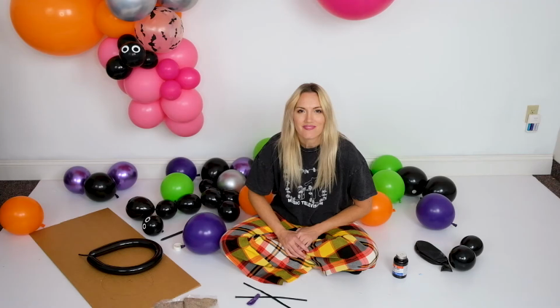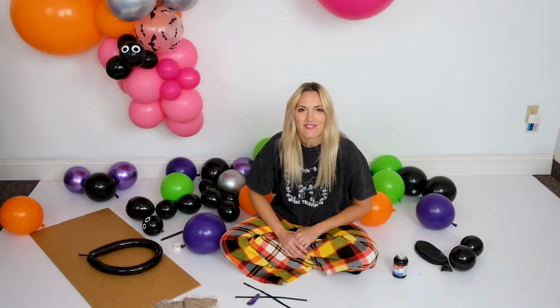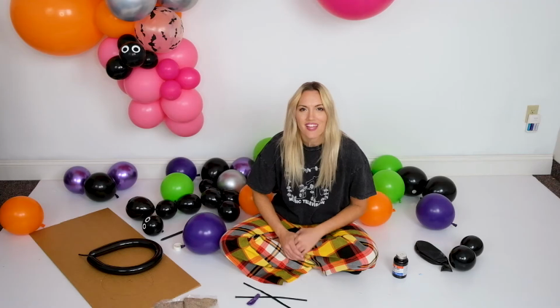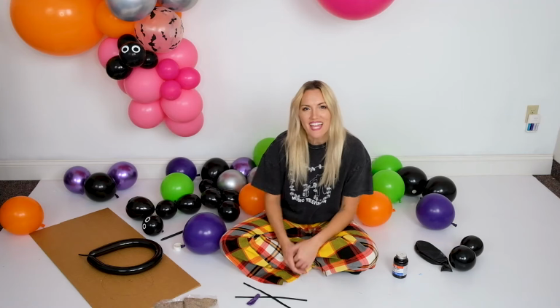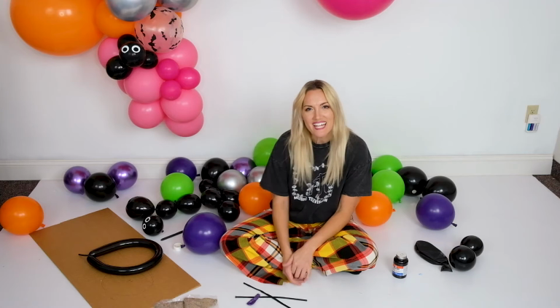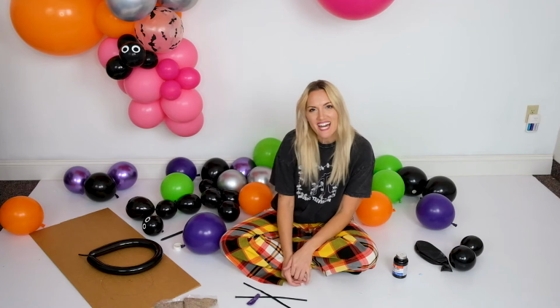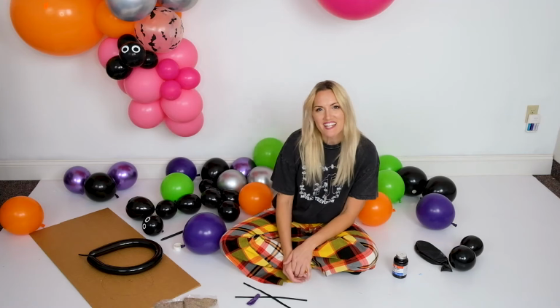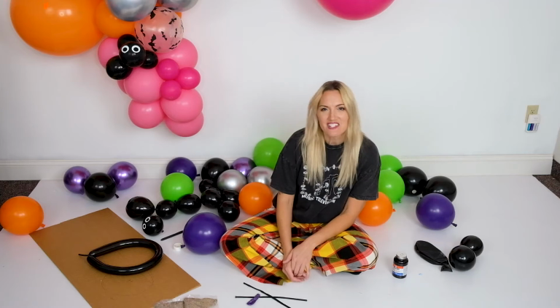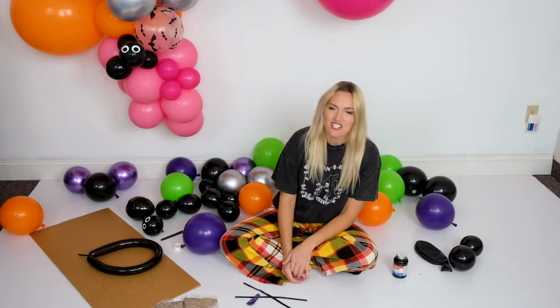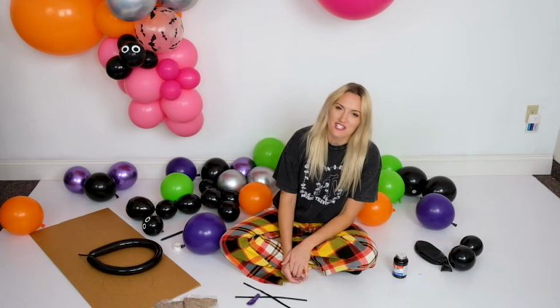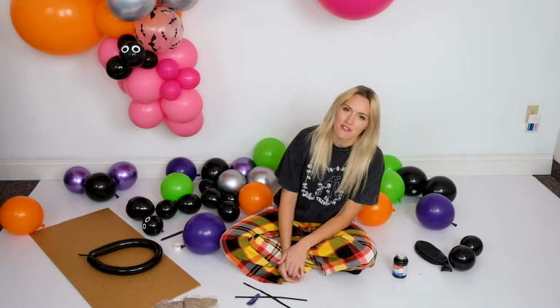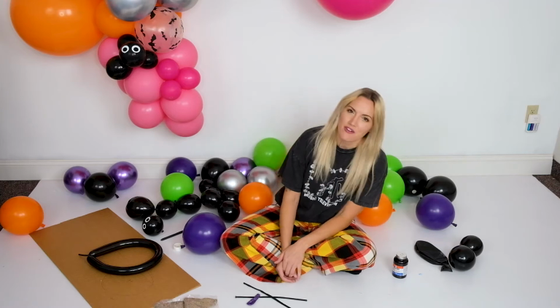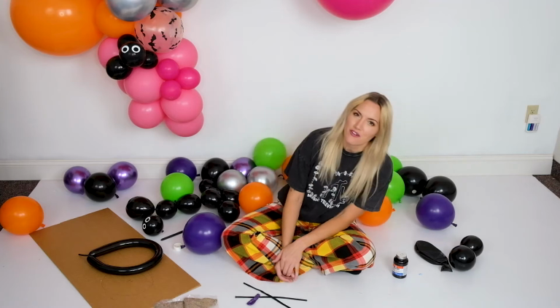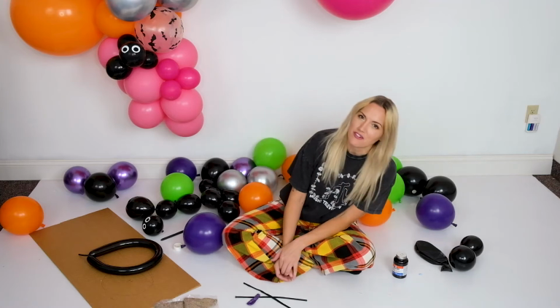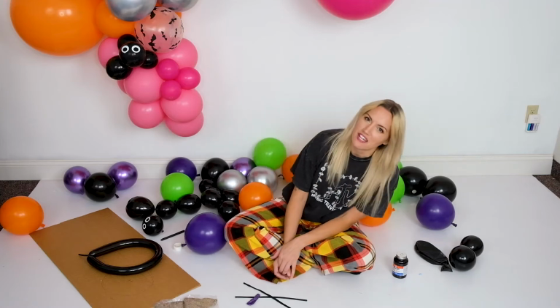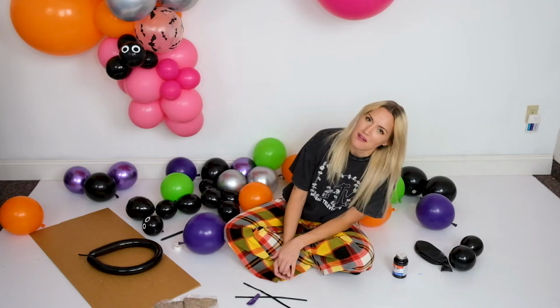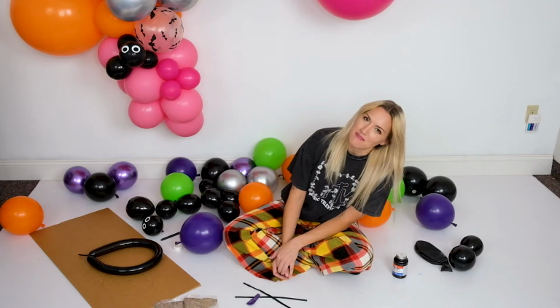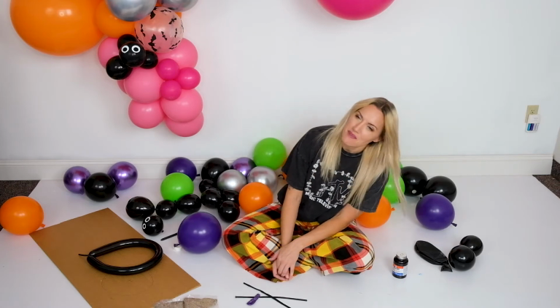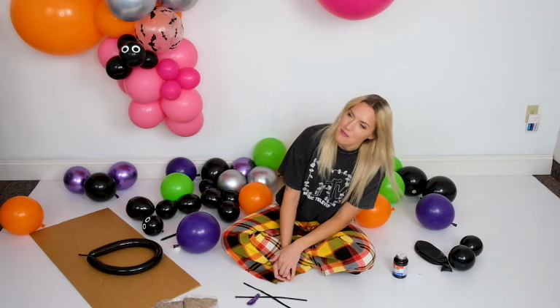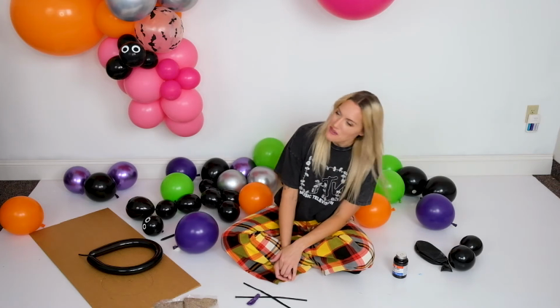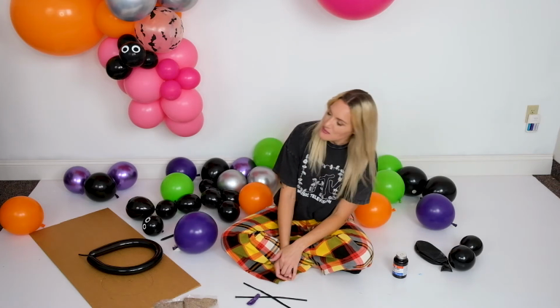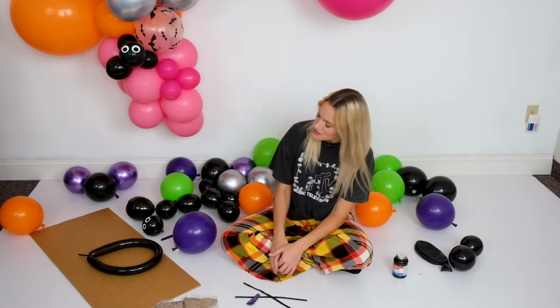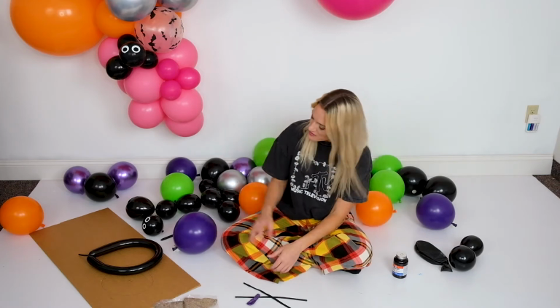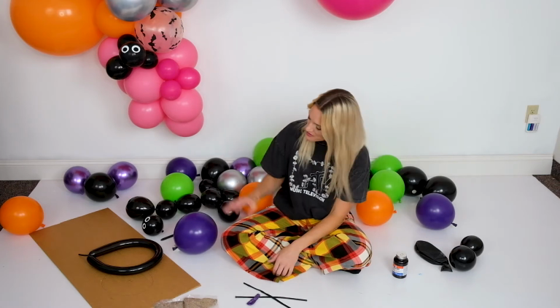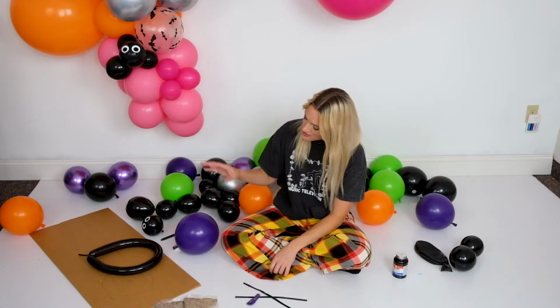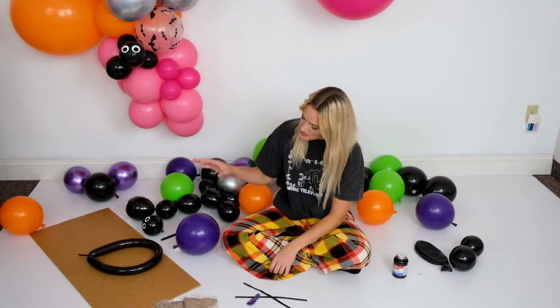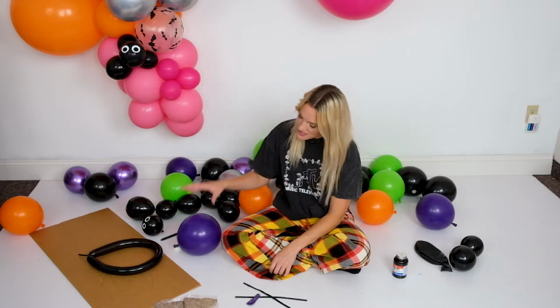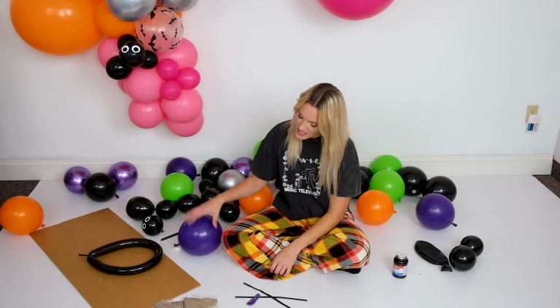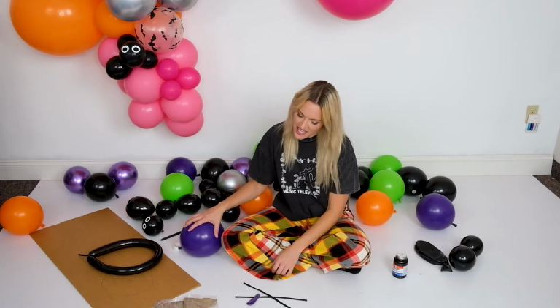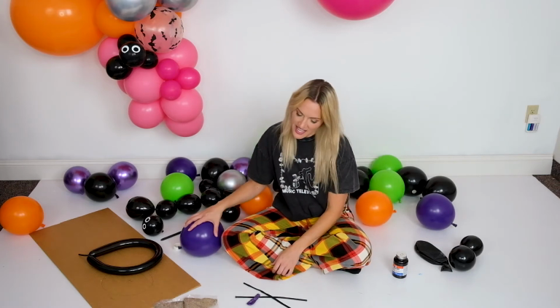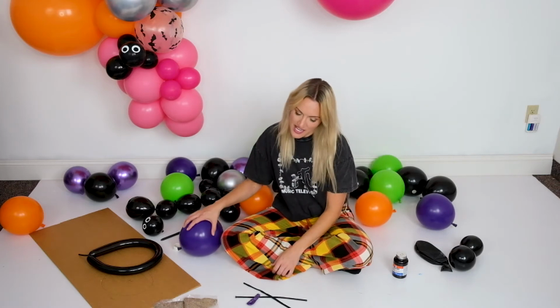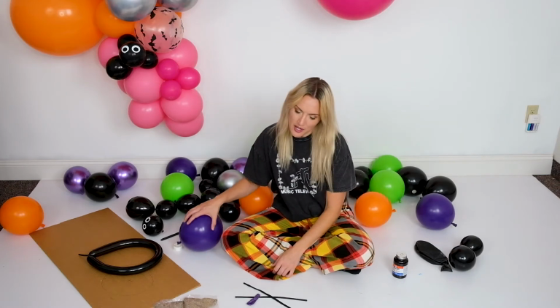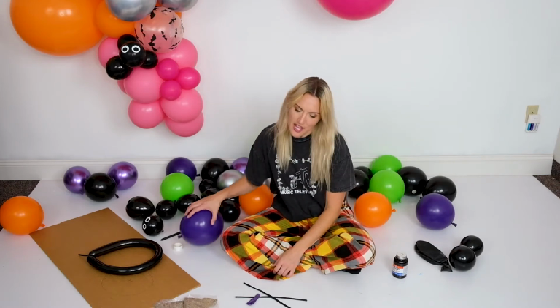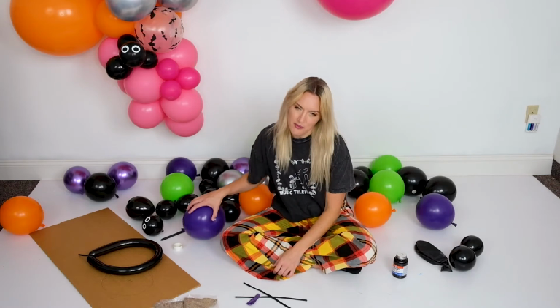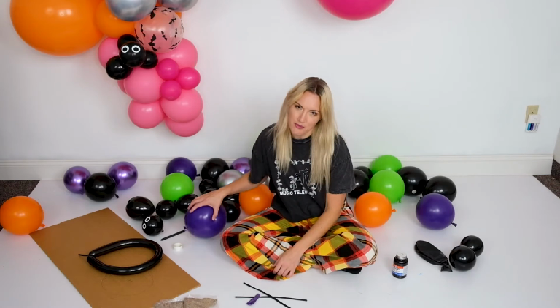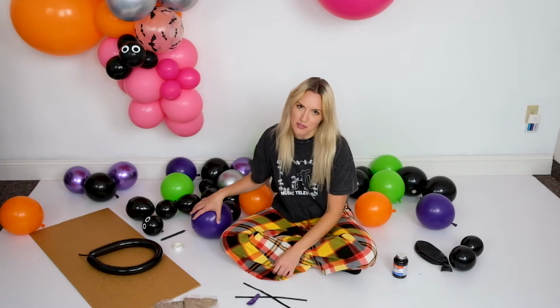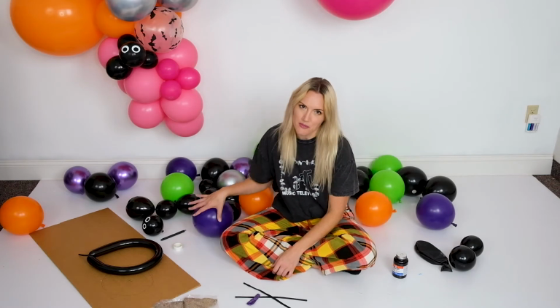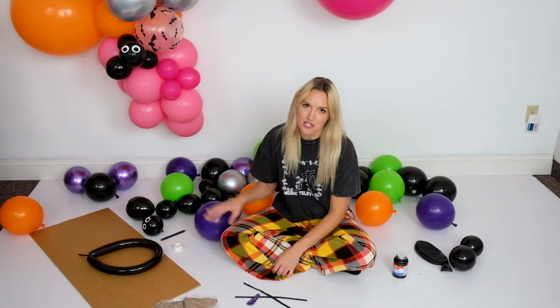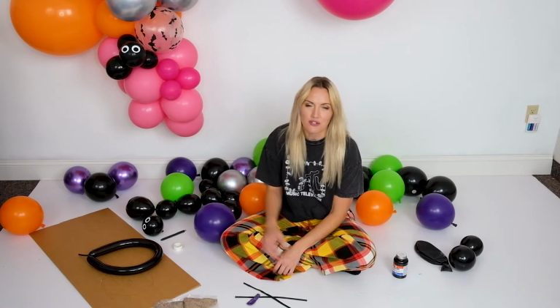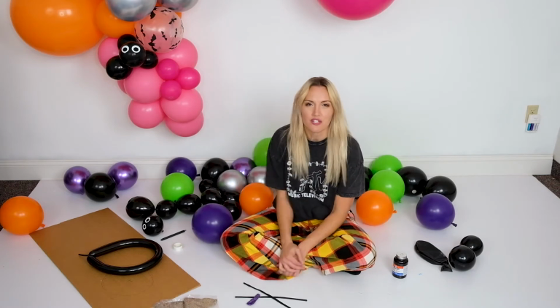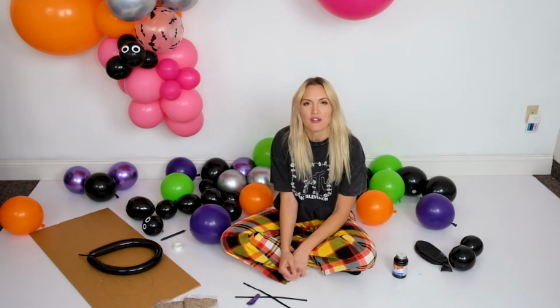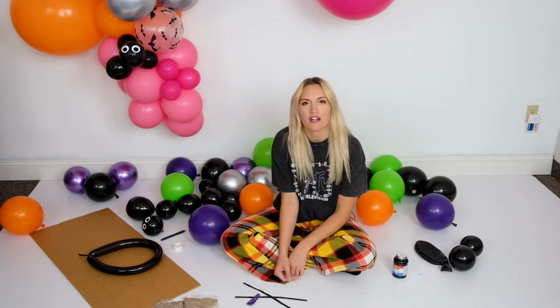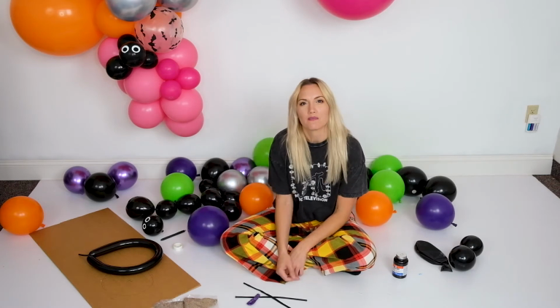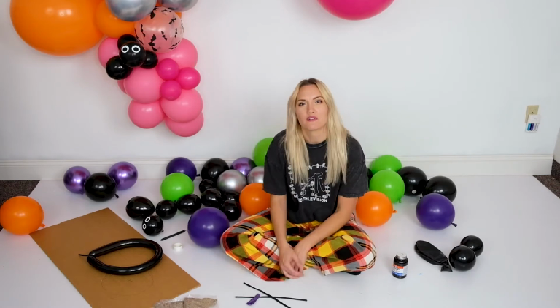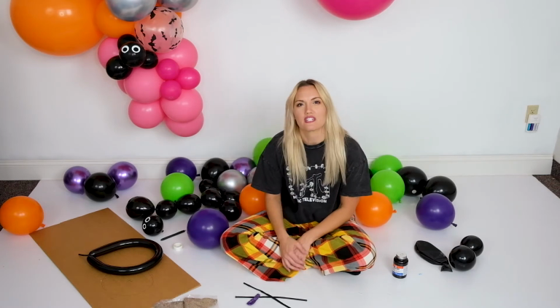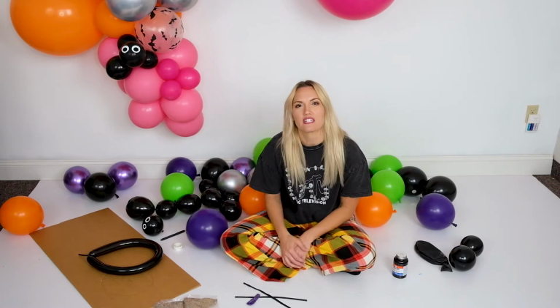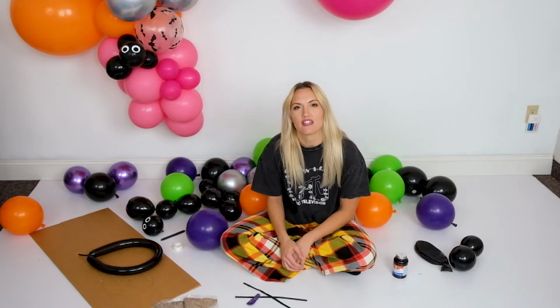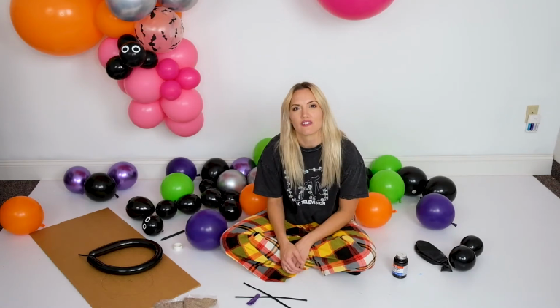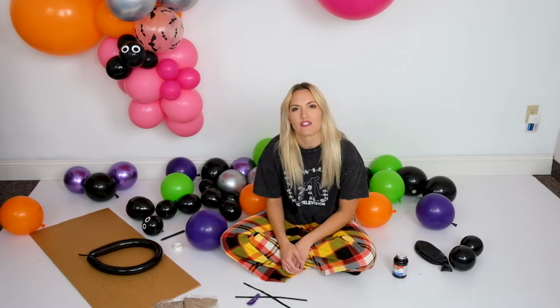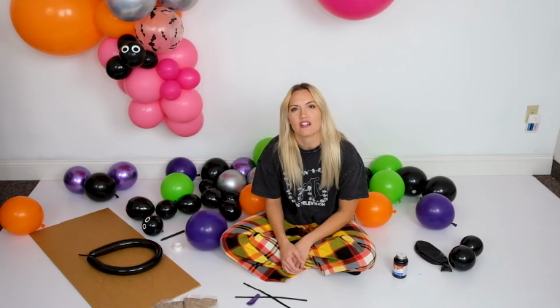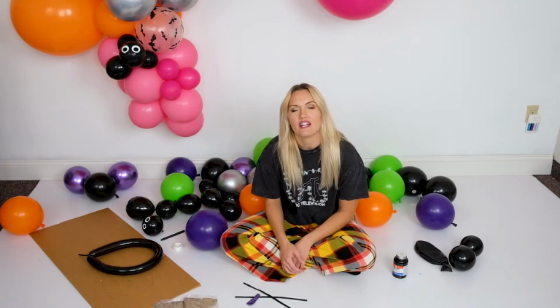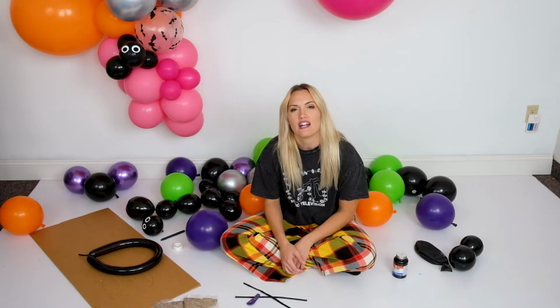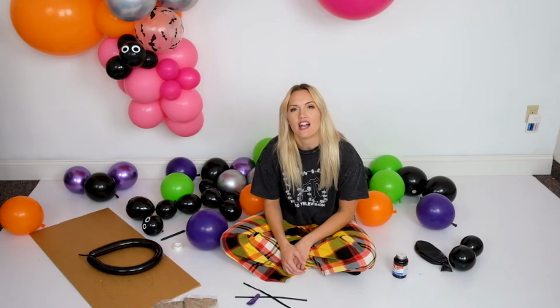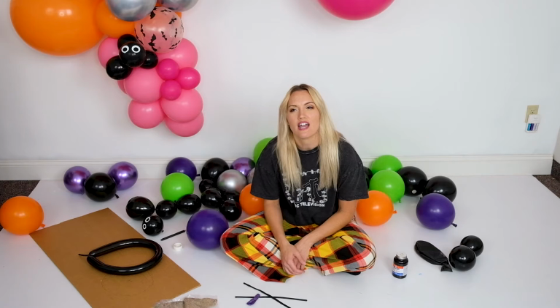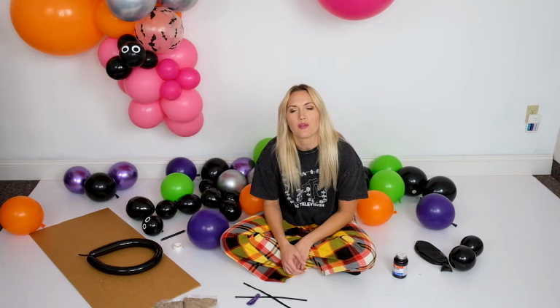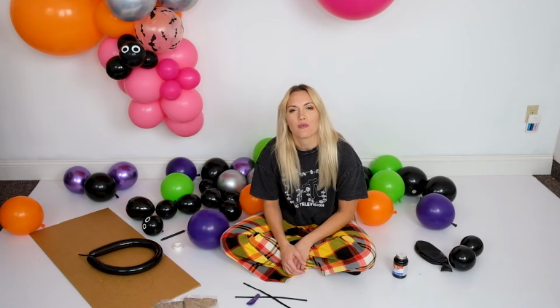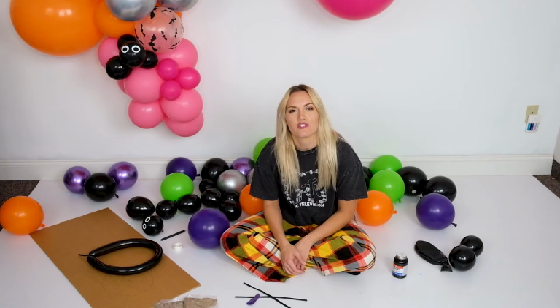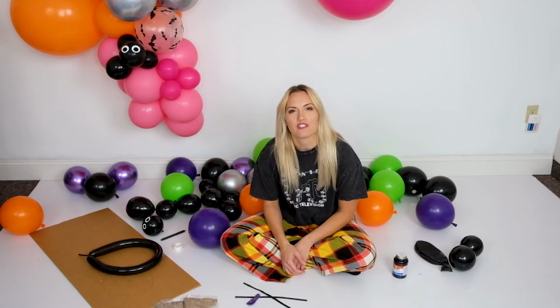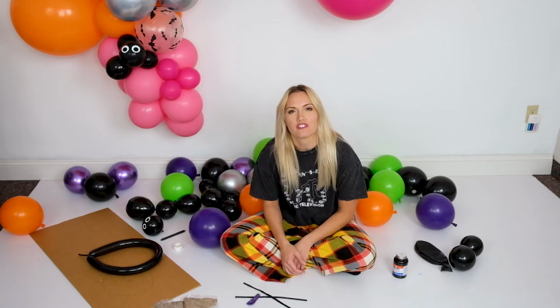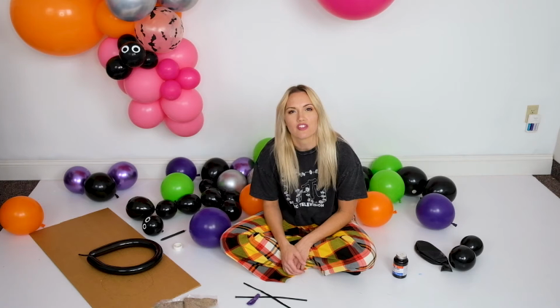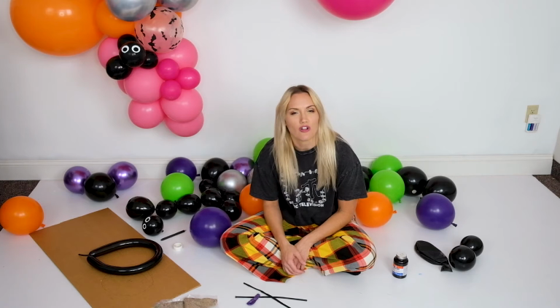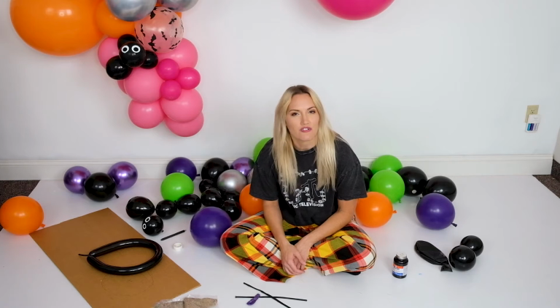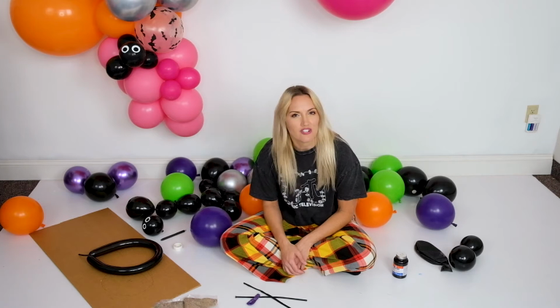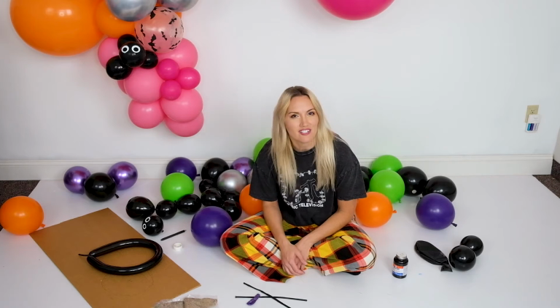Hey guys, Gigi with GoGoGlam. I'm in the balloon studio today and I'm going to be showing you how to put together a witch's cauldron.